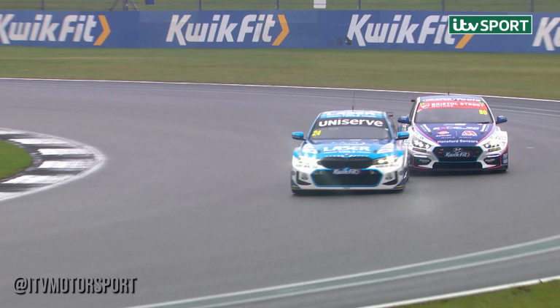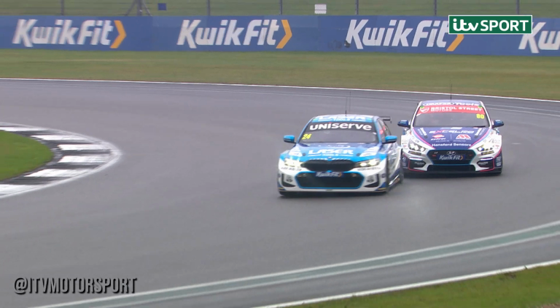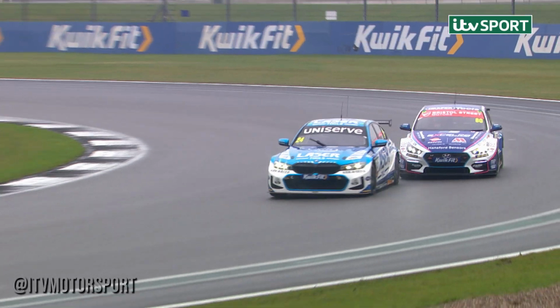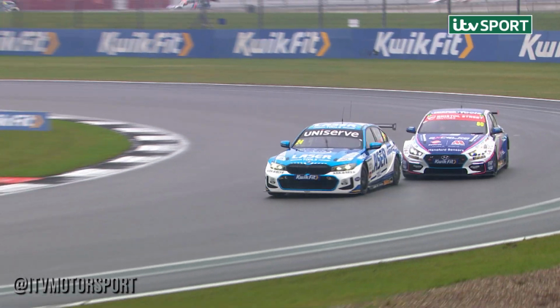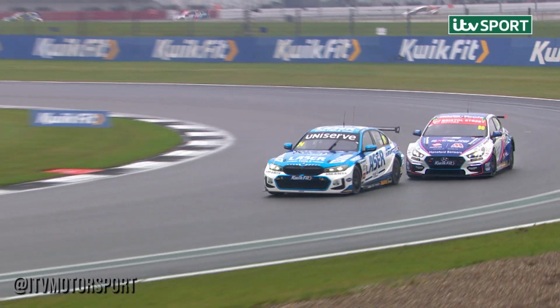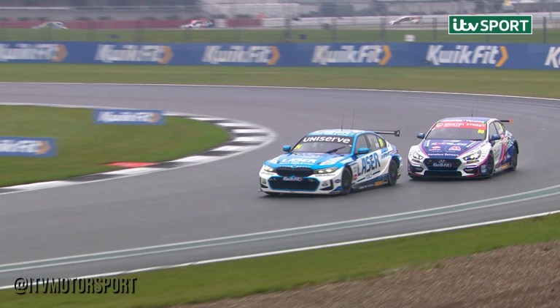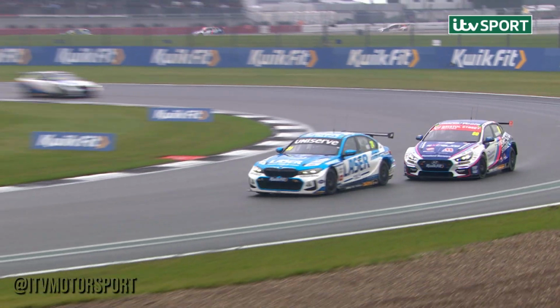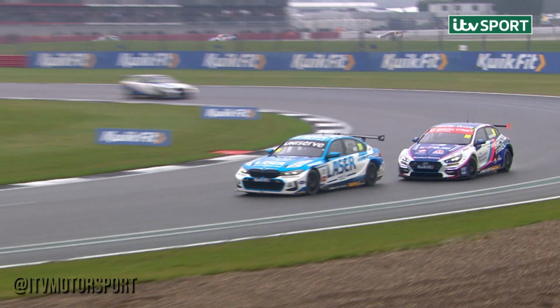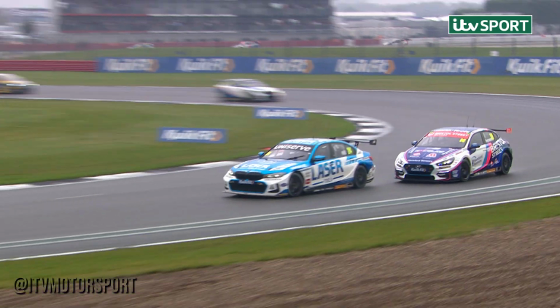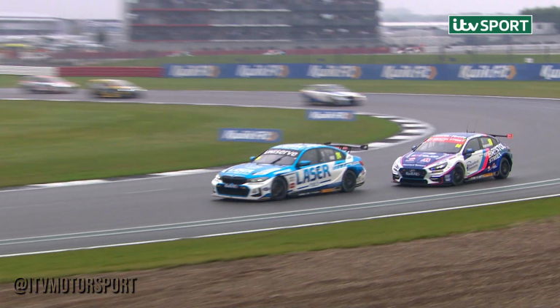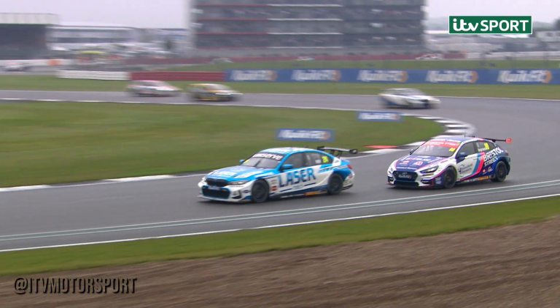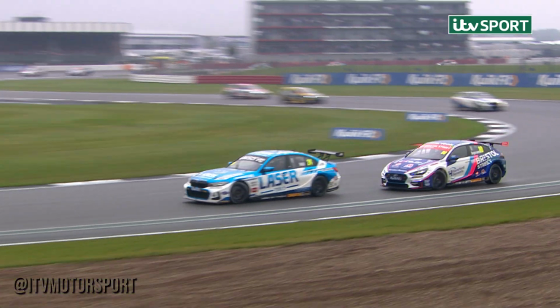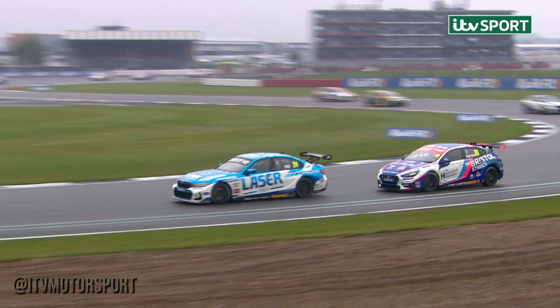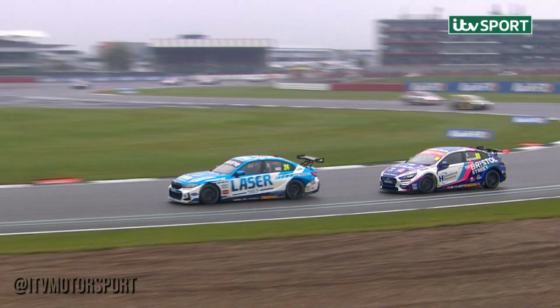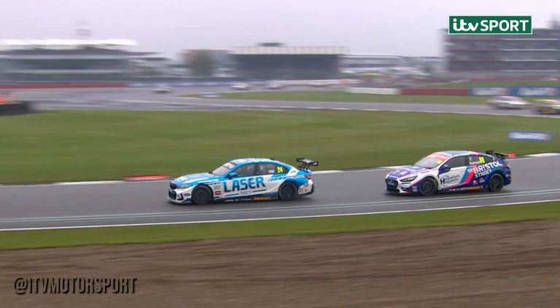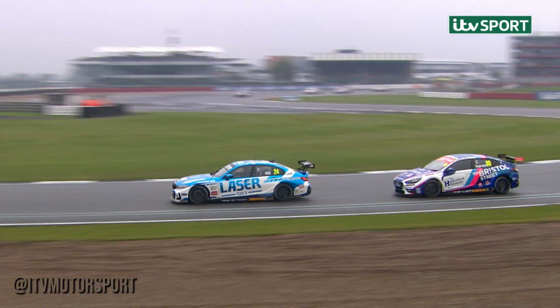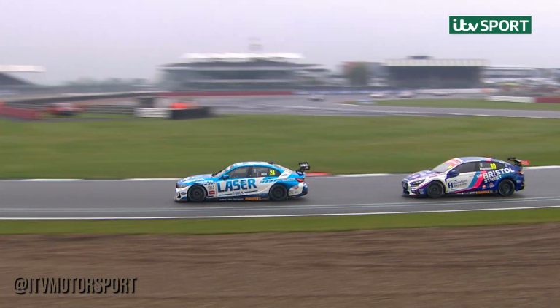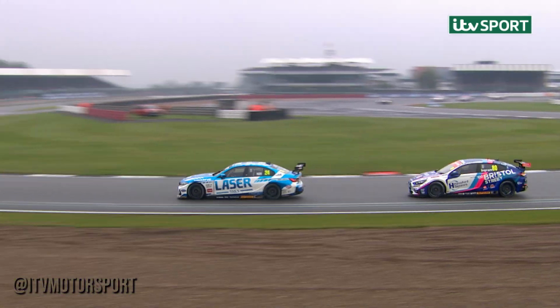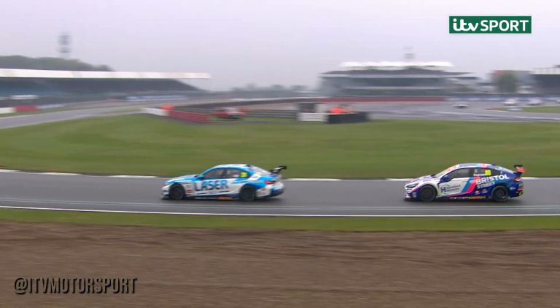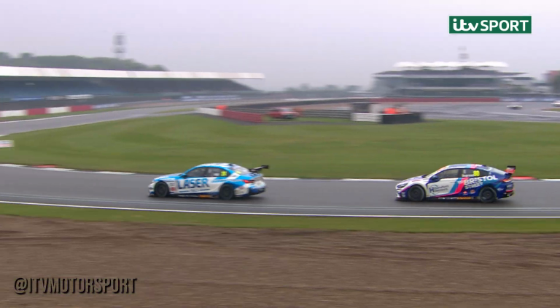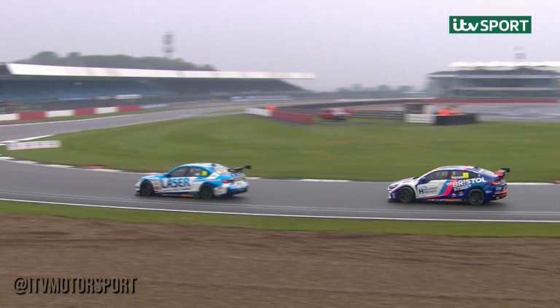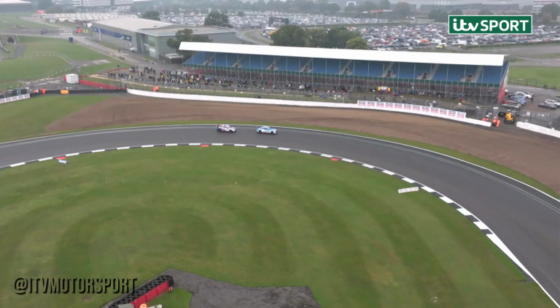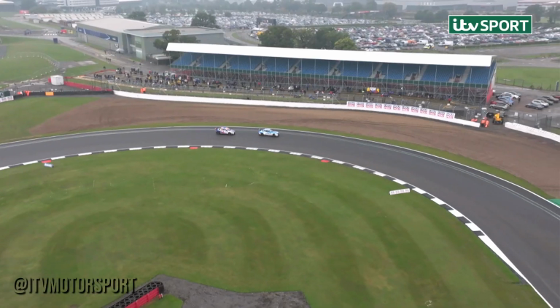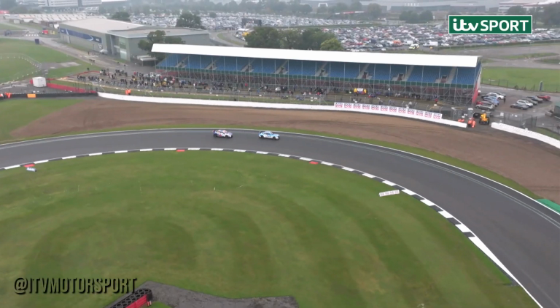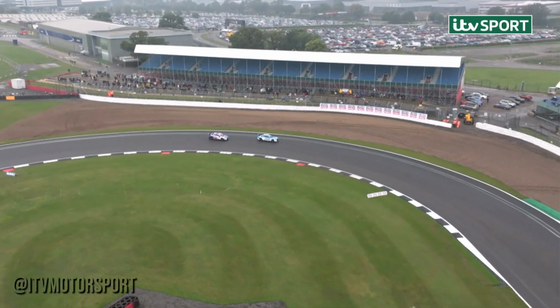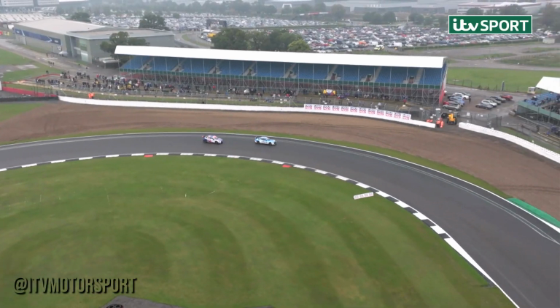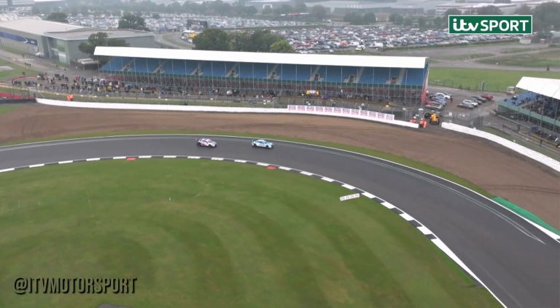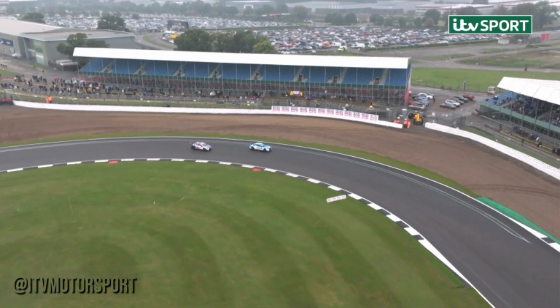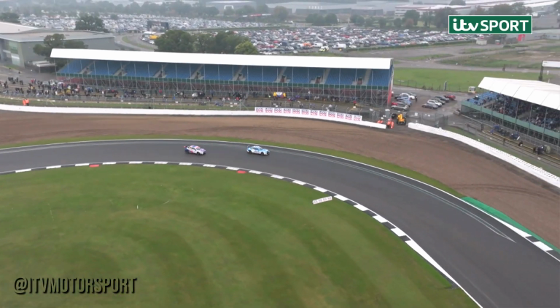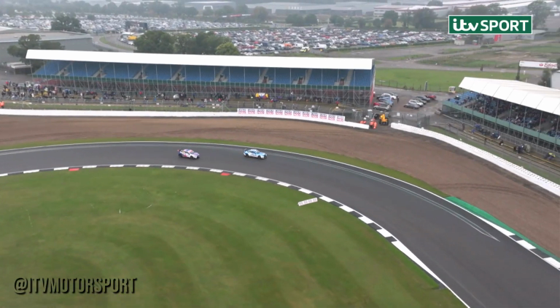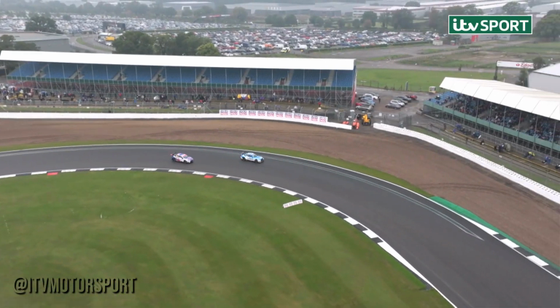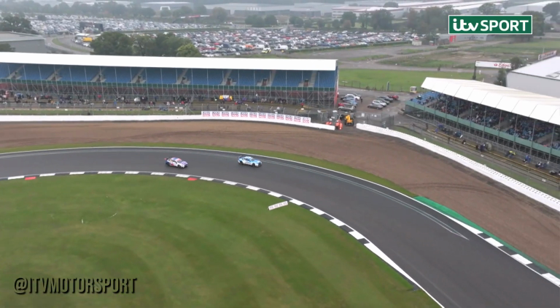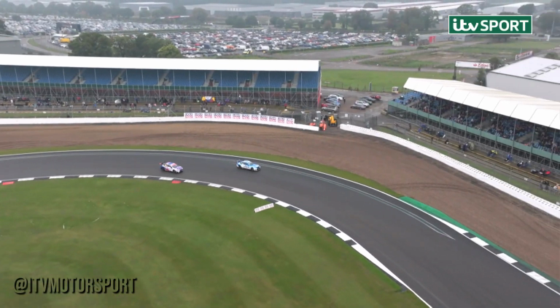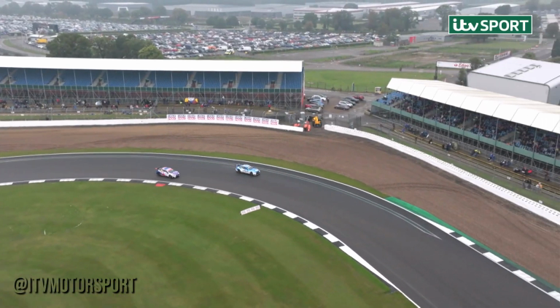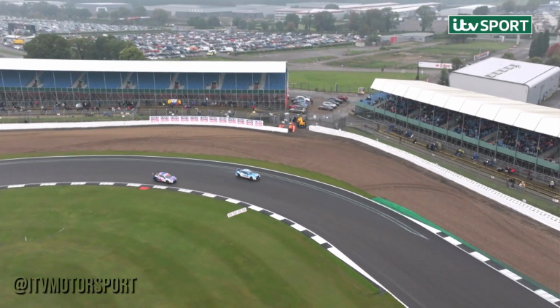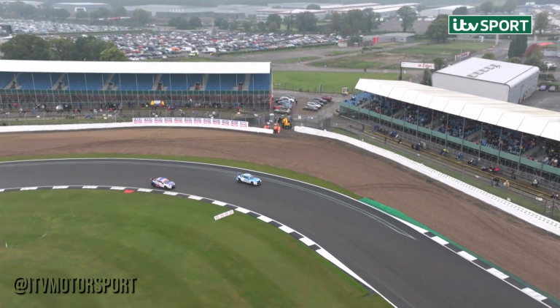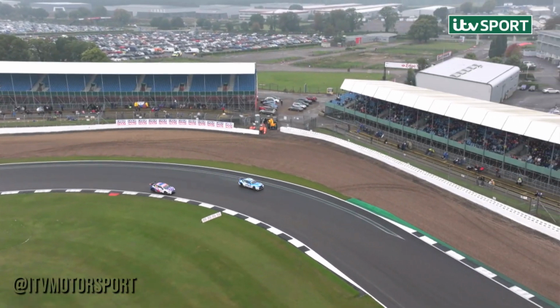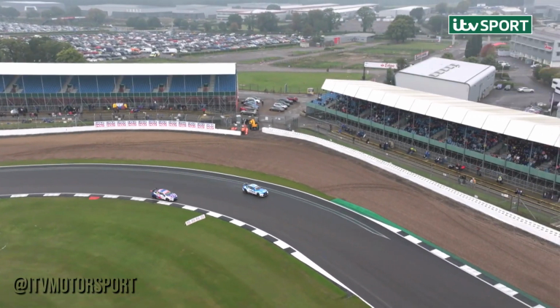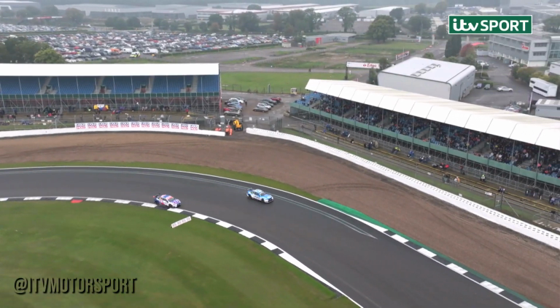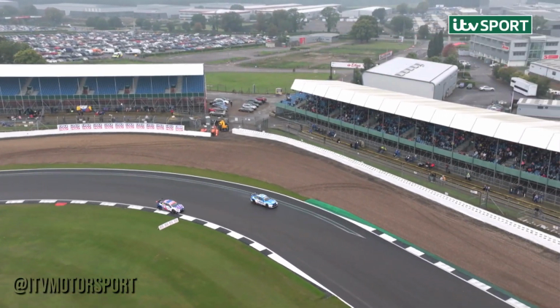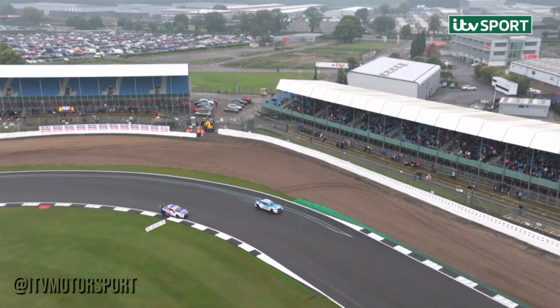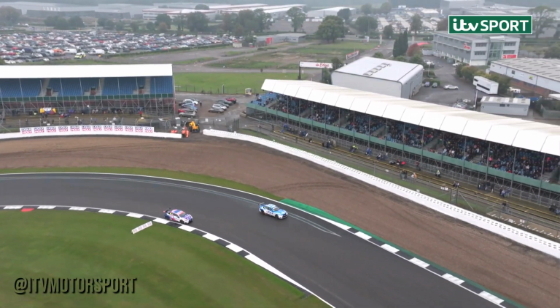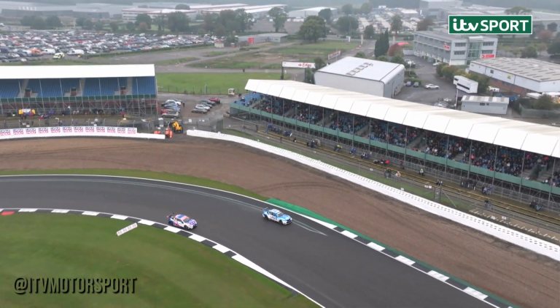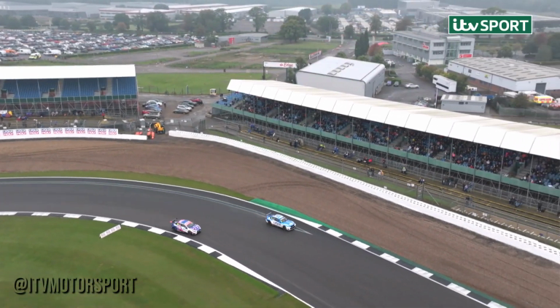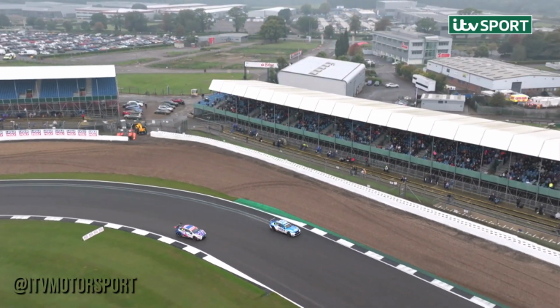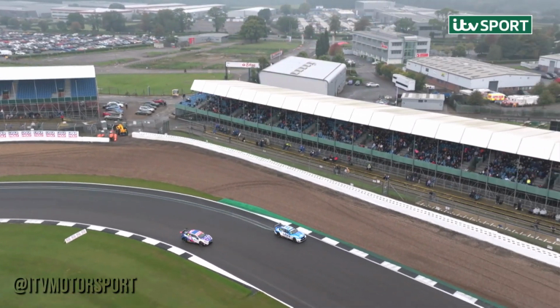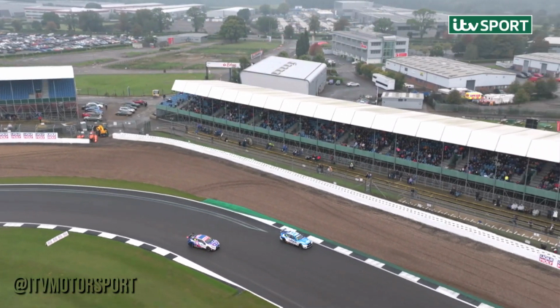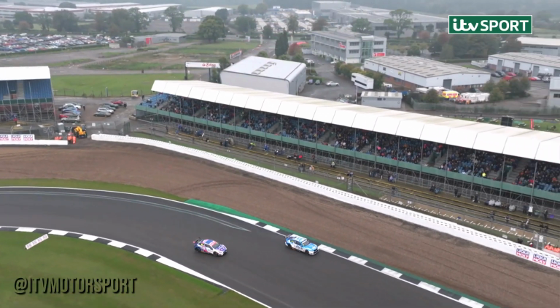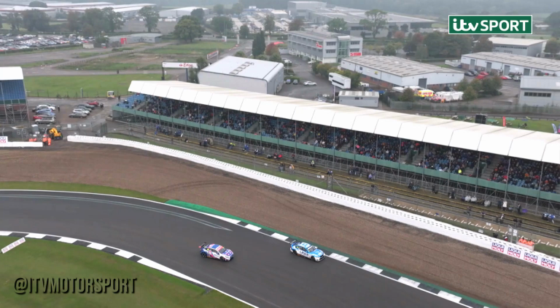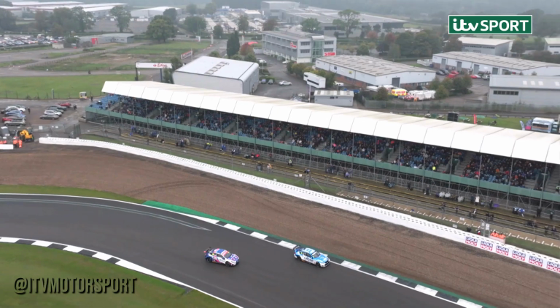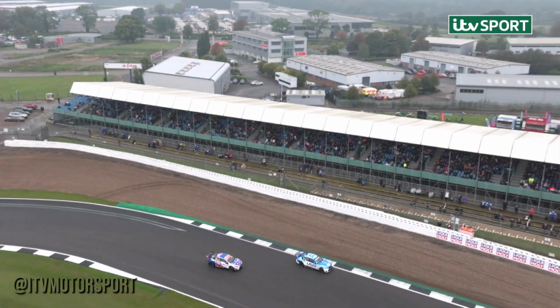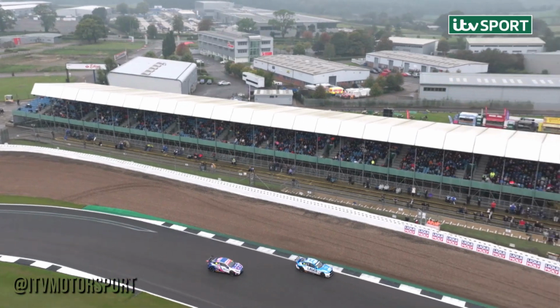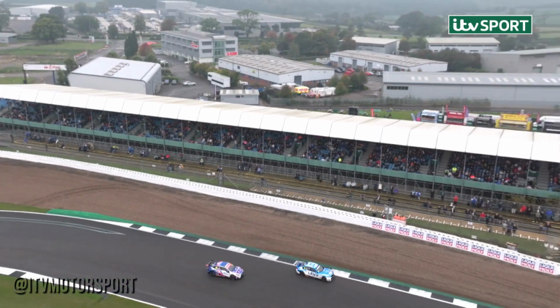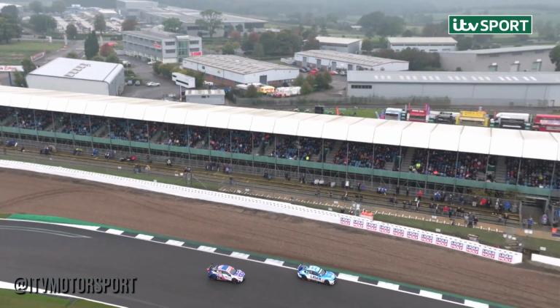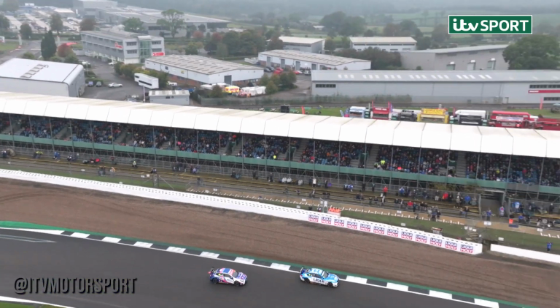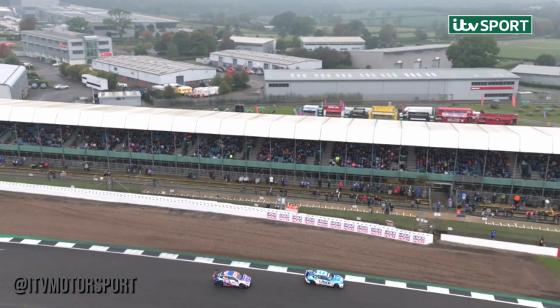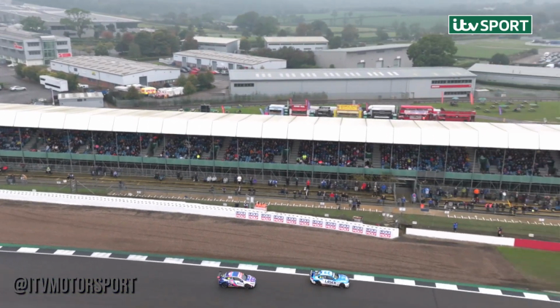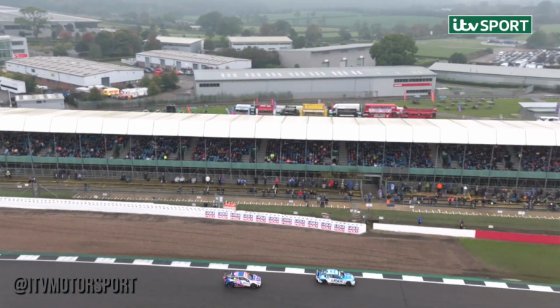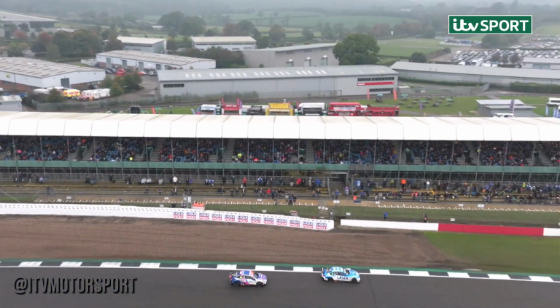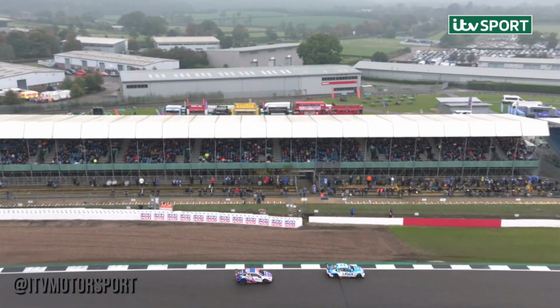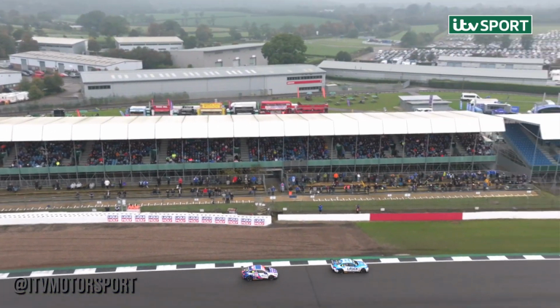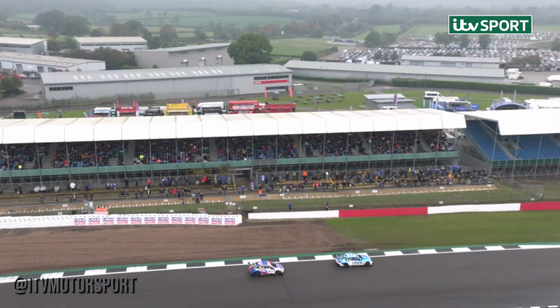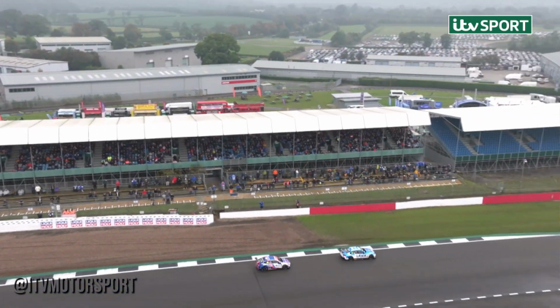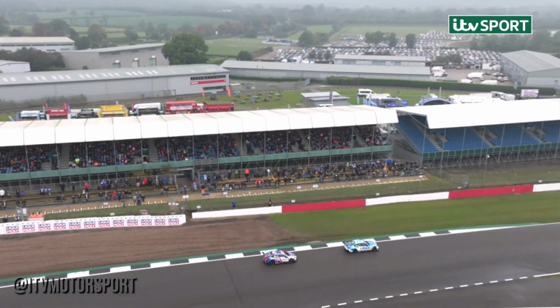Job done. Jake goes by, picks up the lead and Tom Ingram will try to fight back. He'll try now to make Jake work harder, to destroy the tyres.